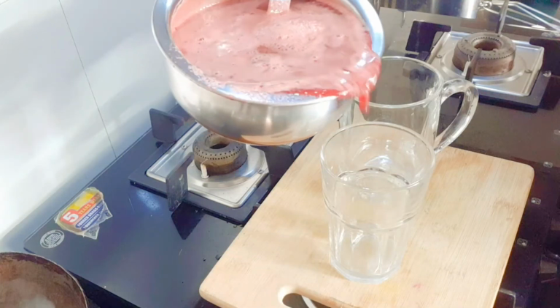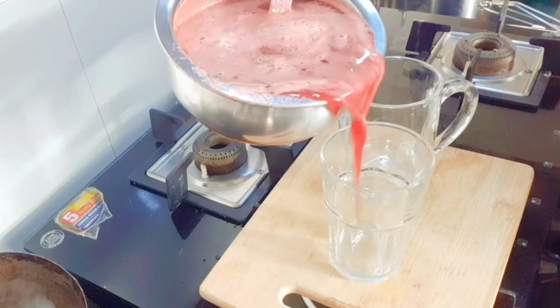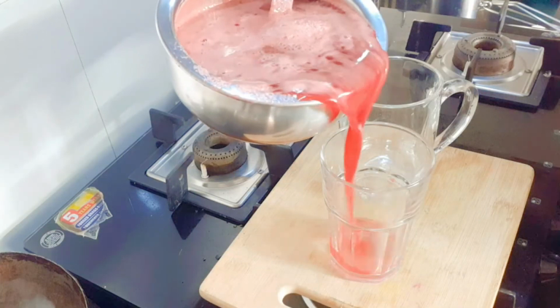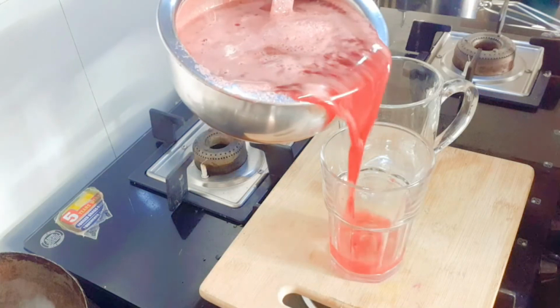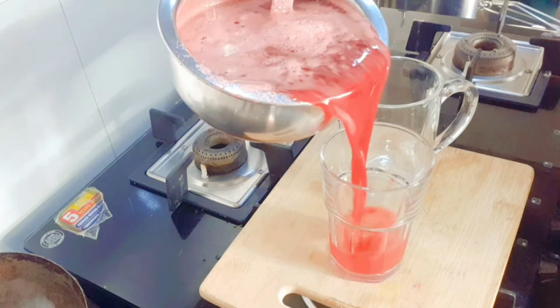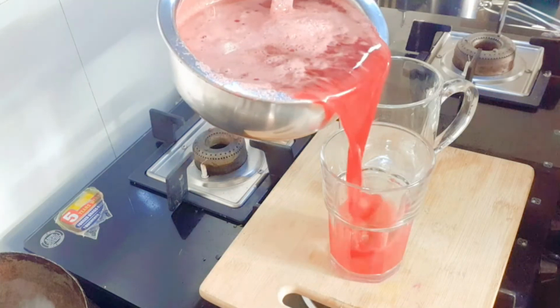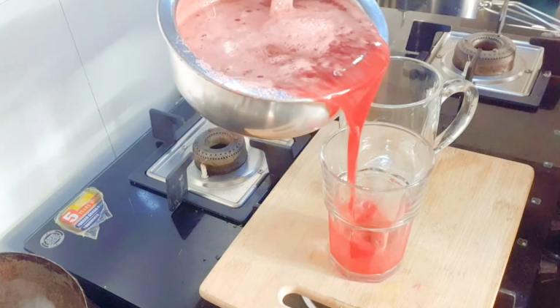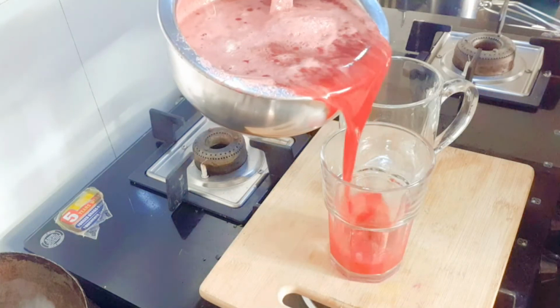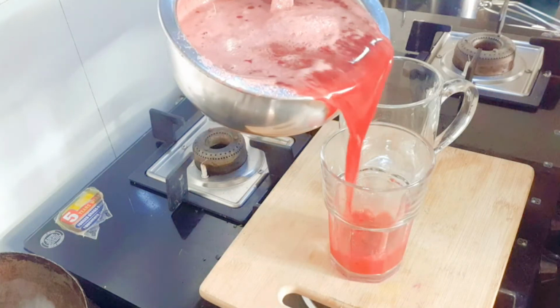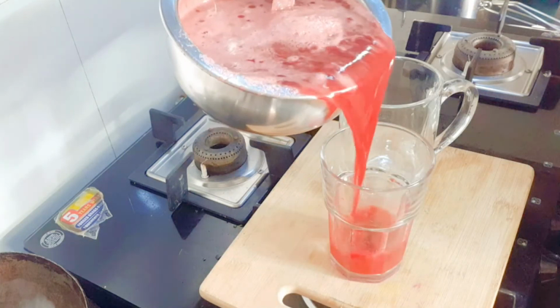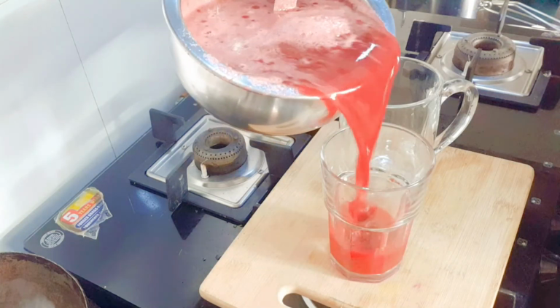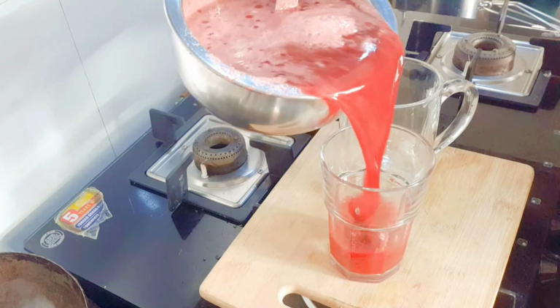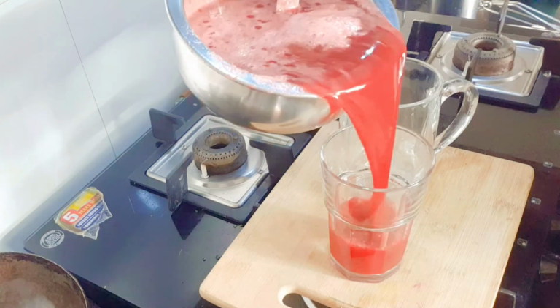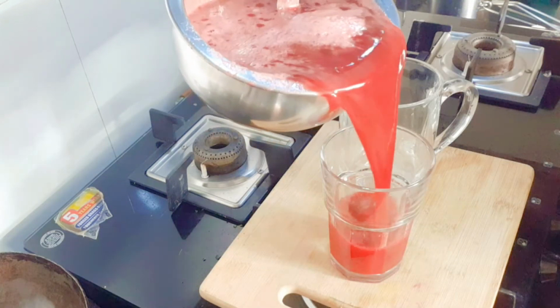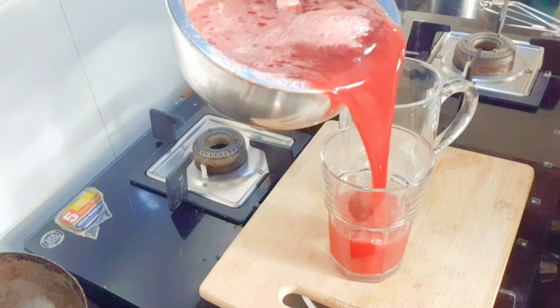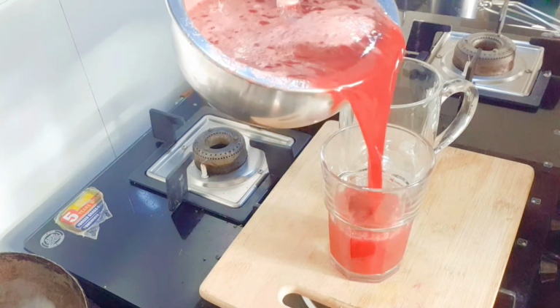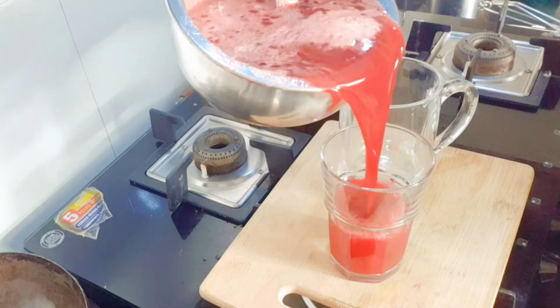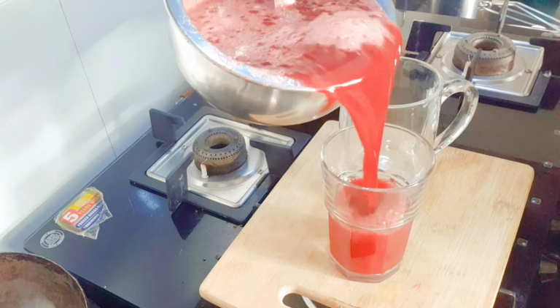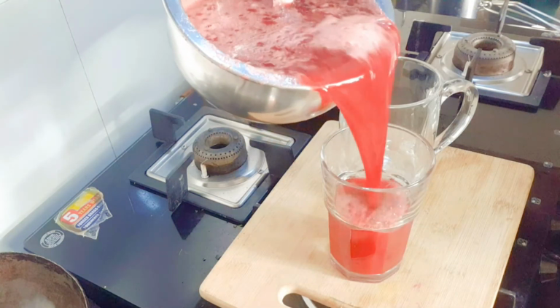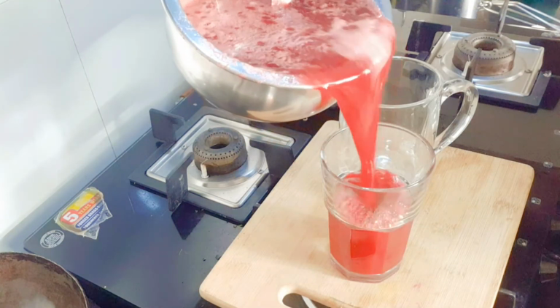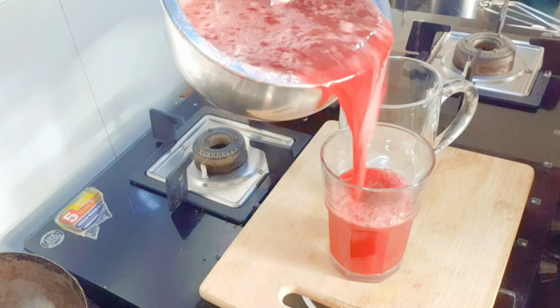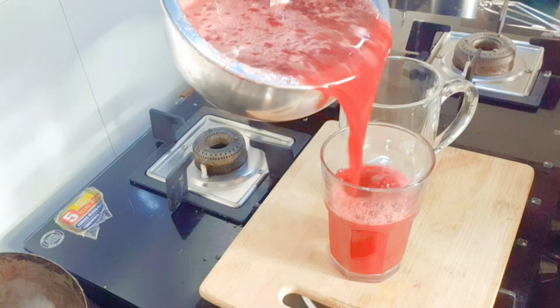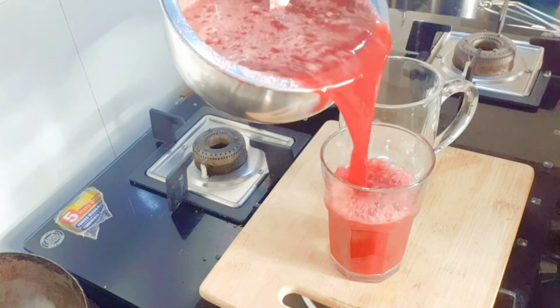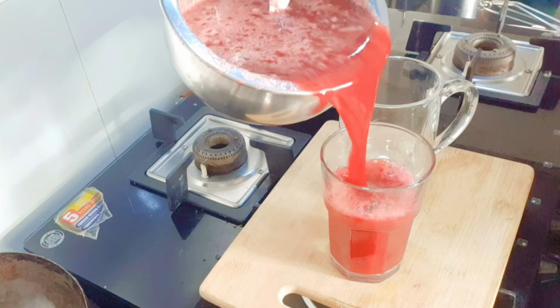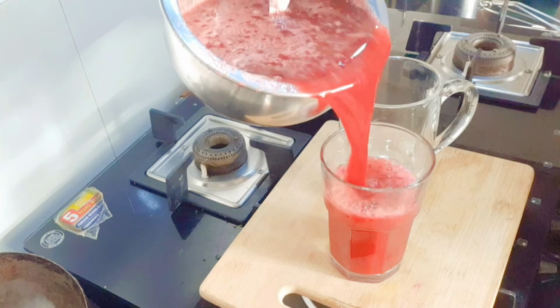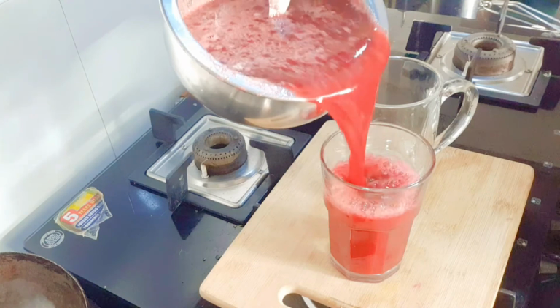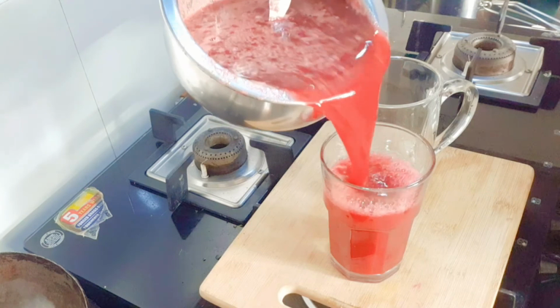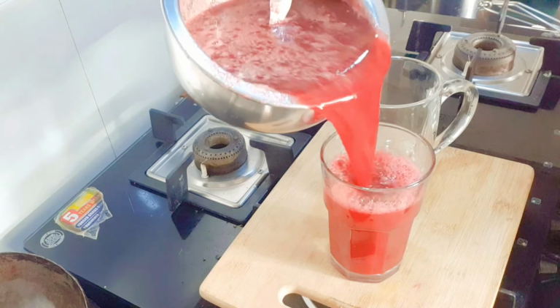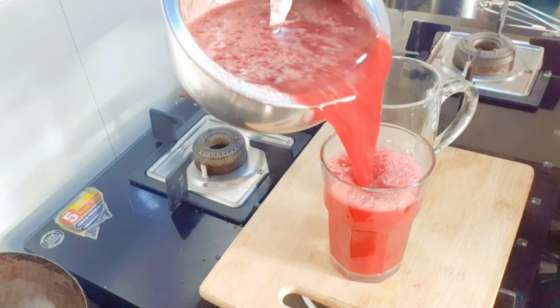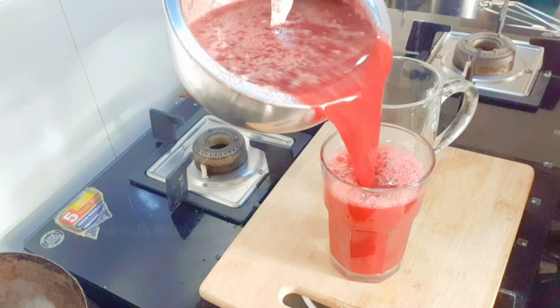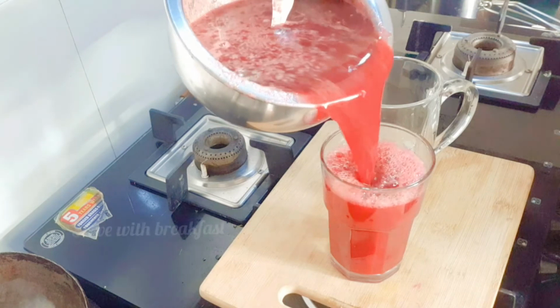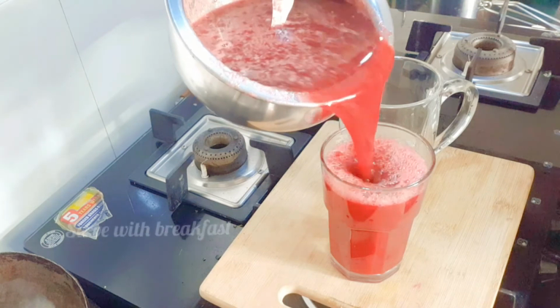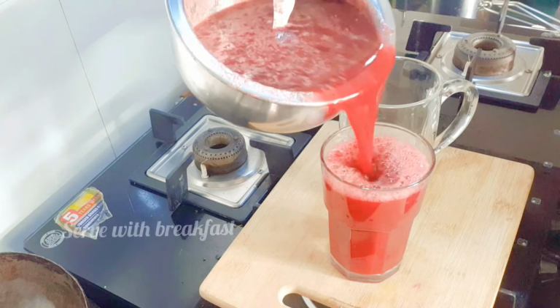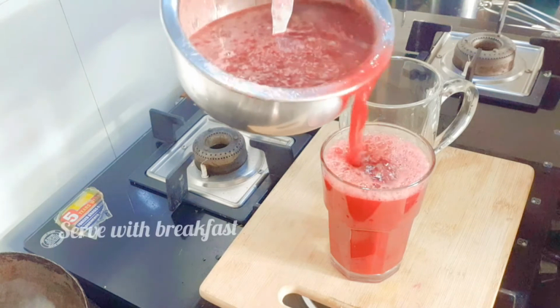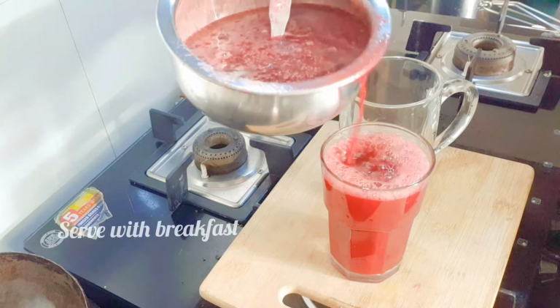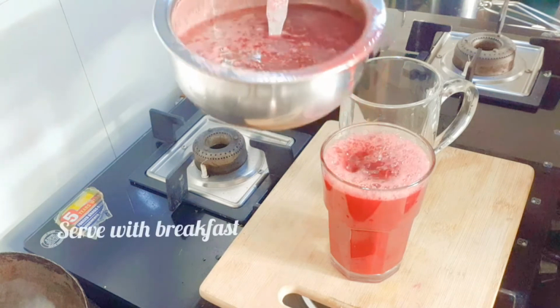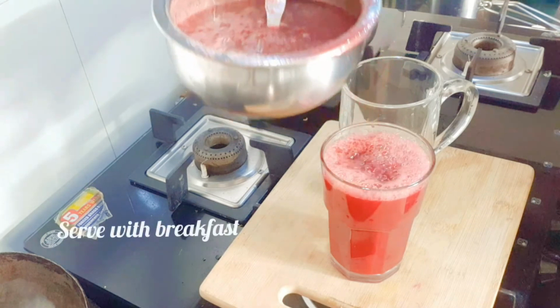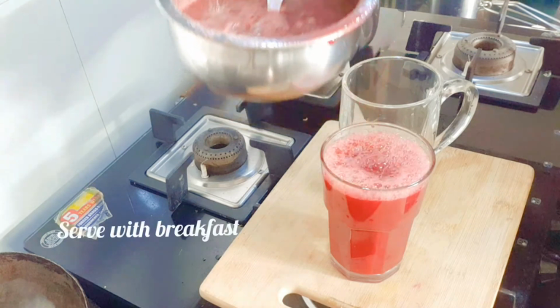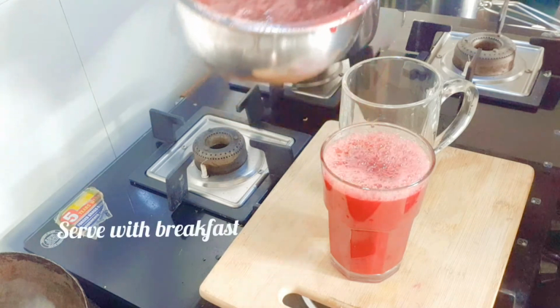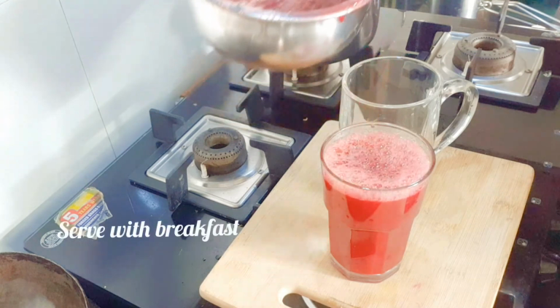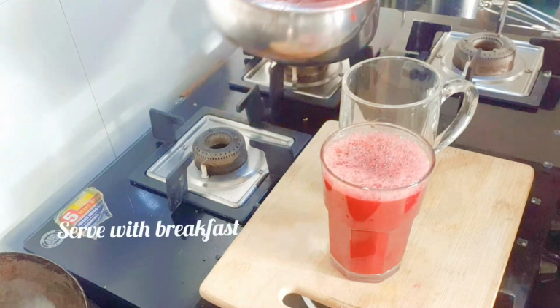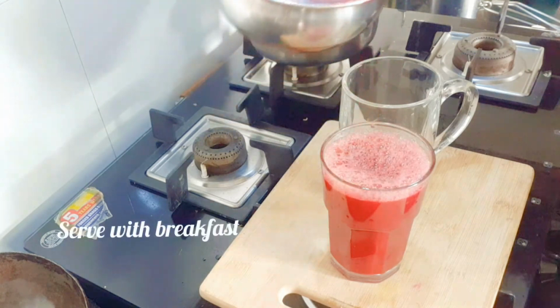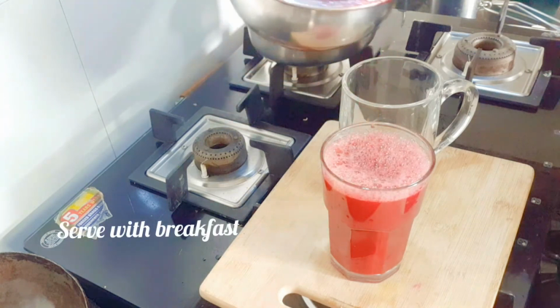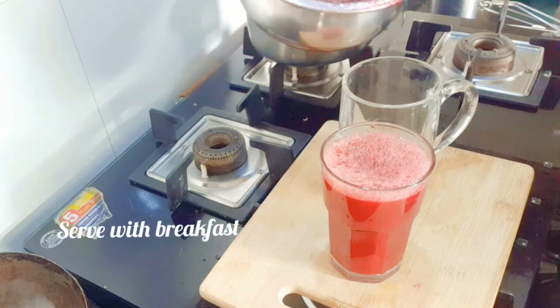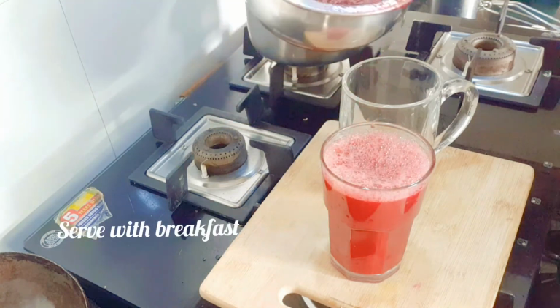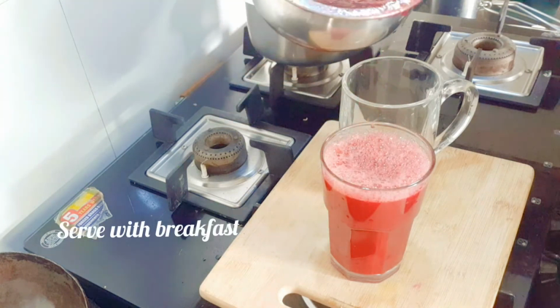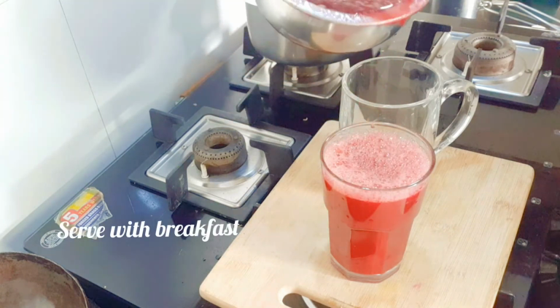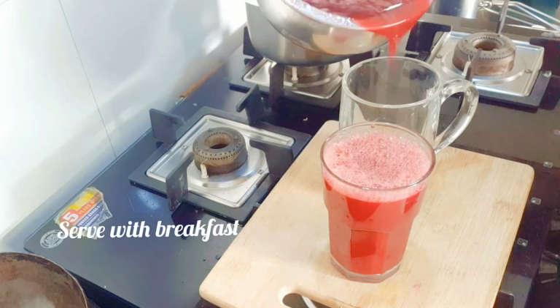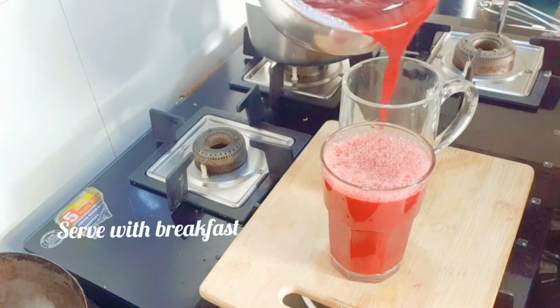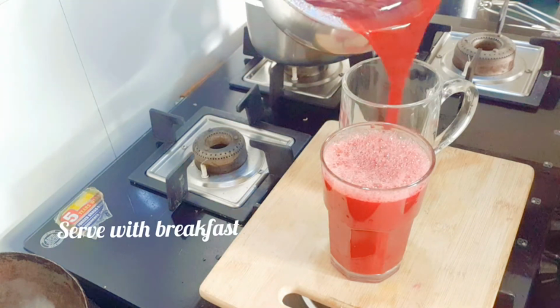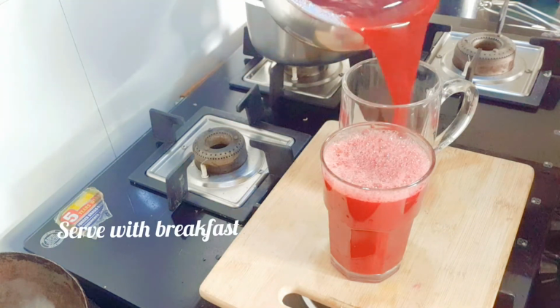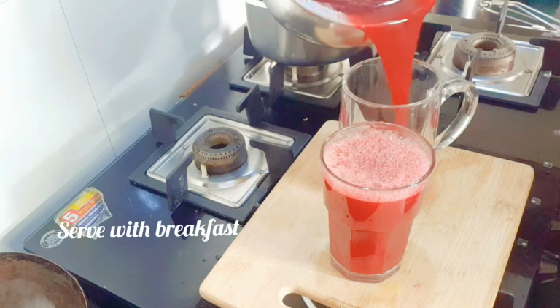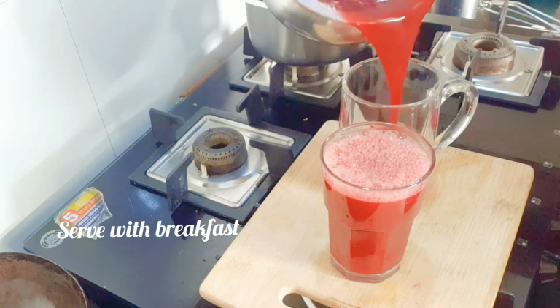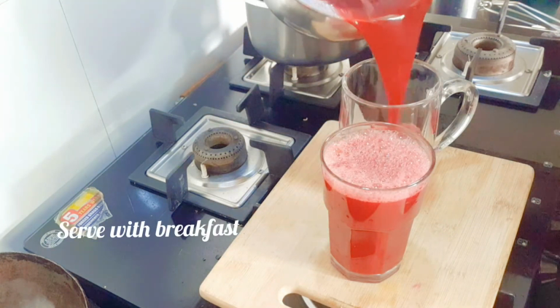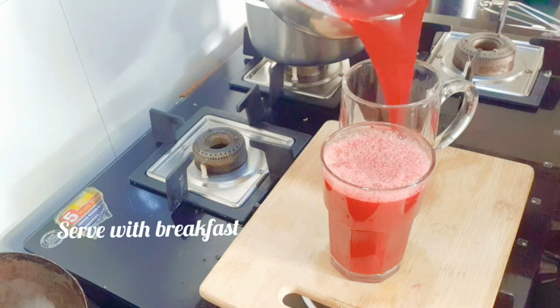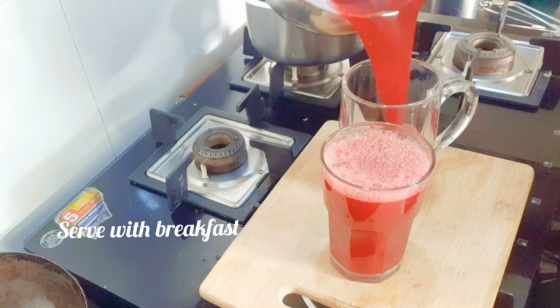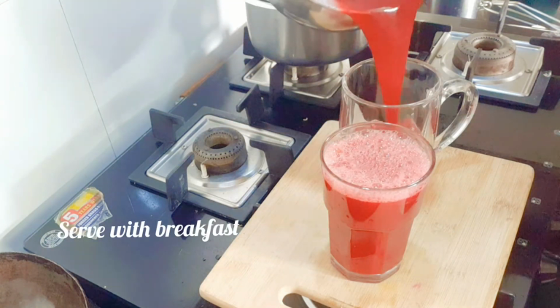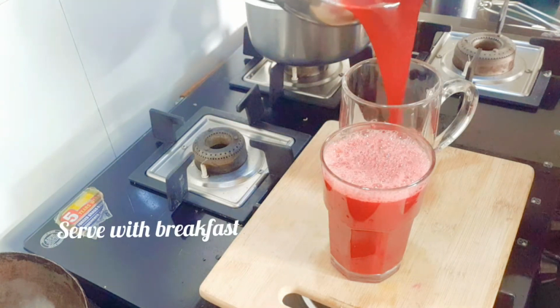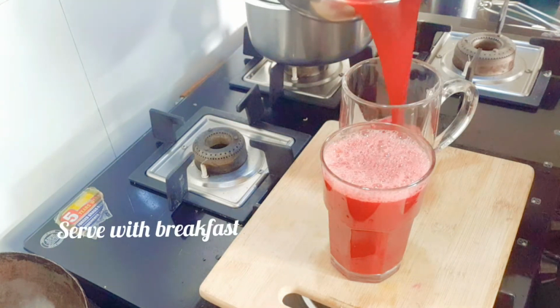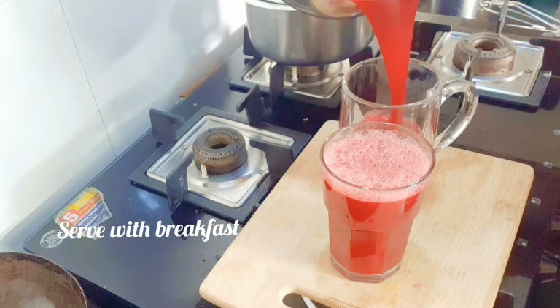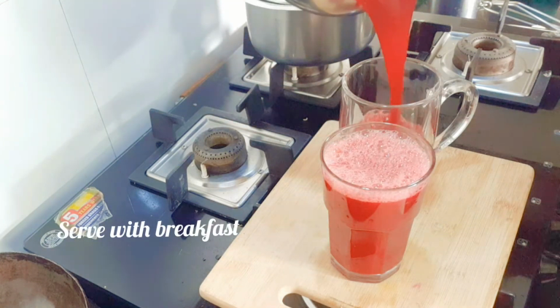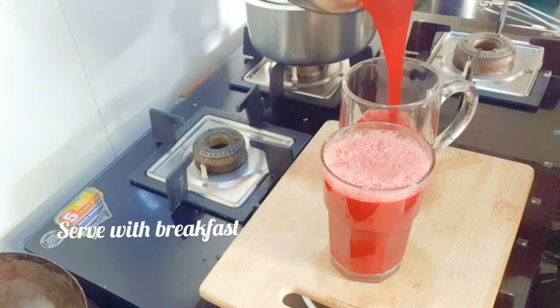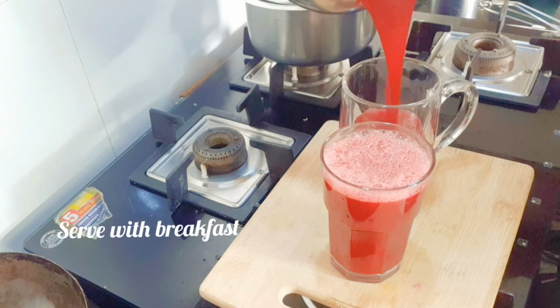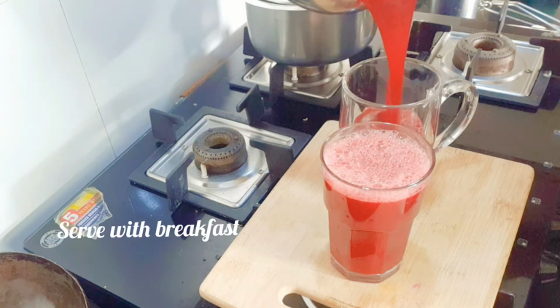You can have this juice along with breakfast or in the evening along with snacks.